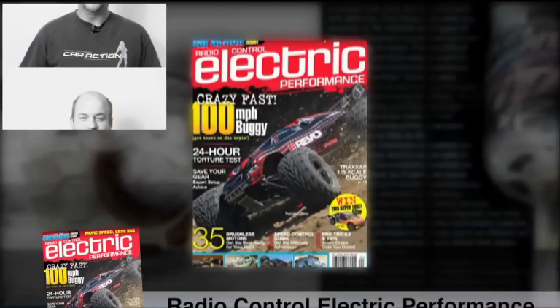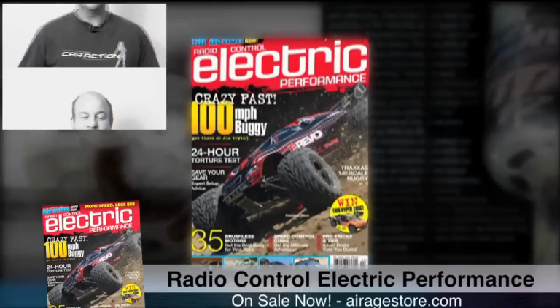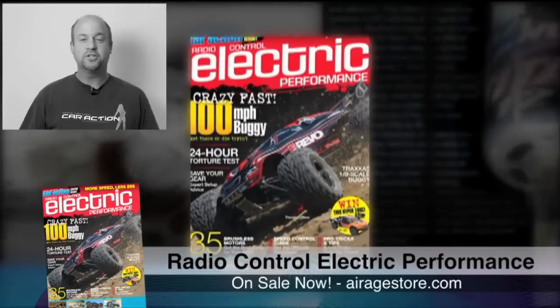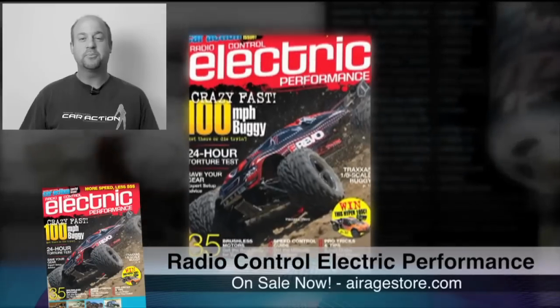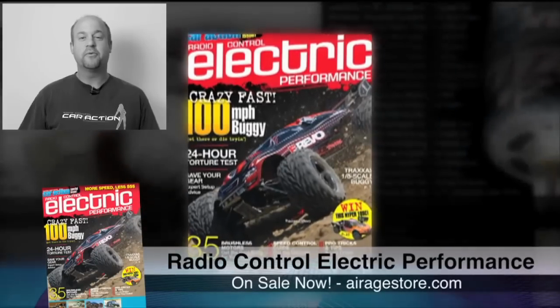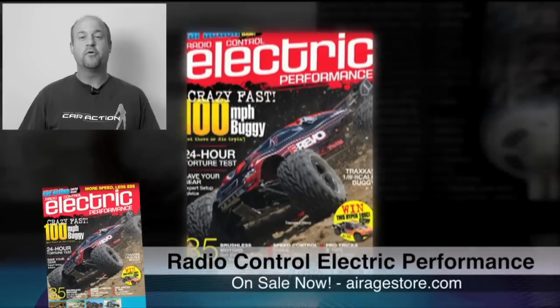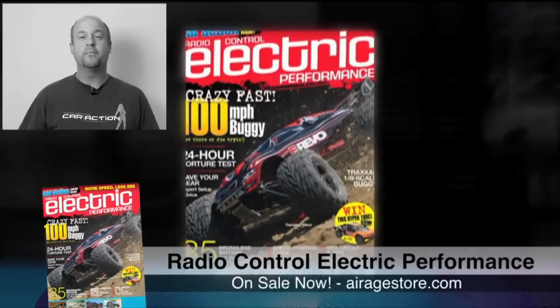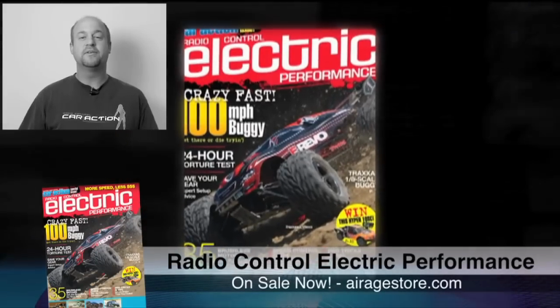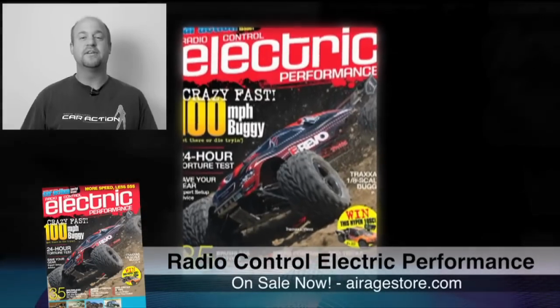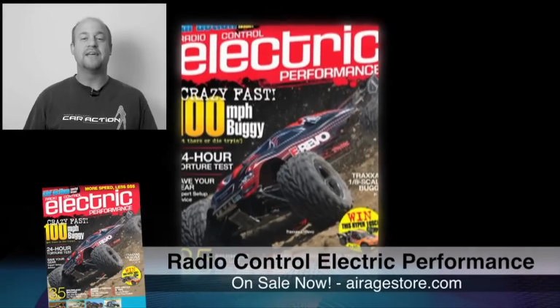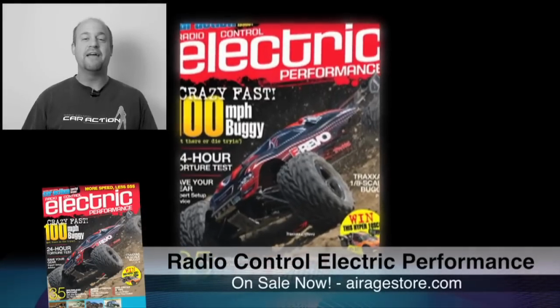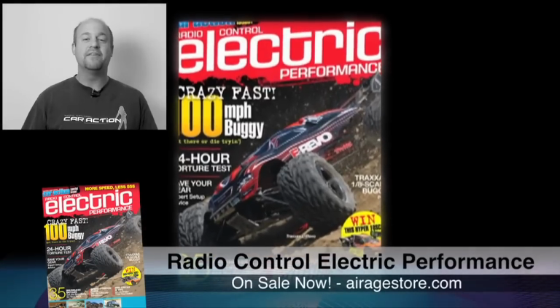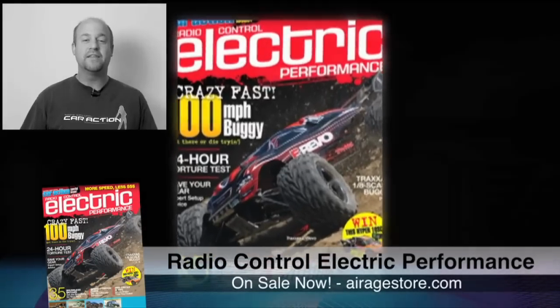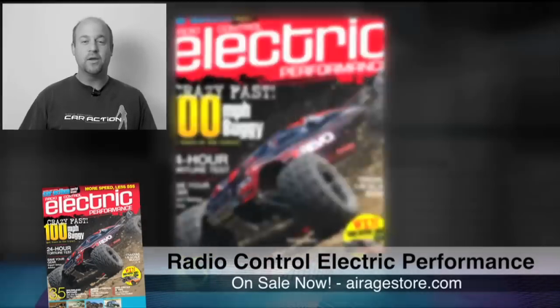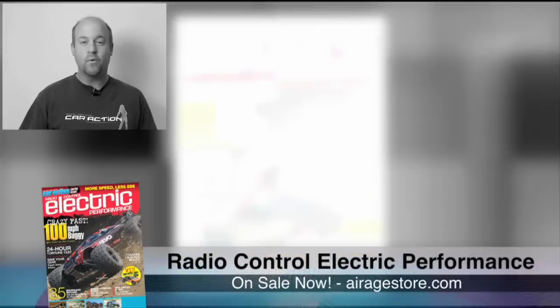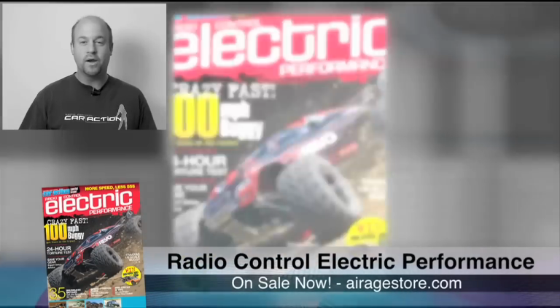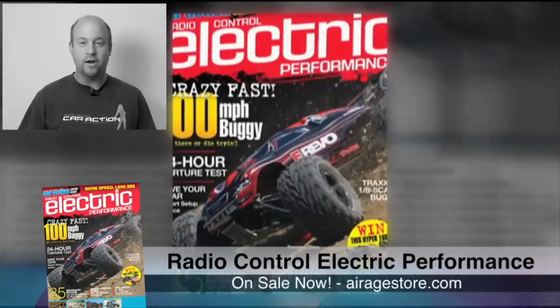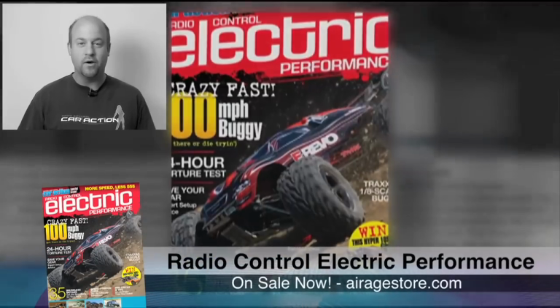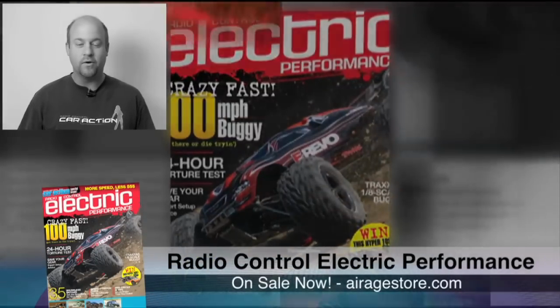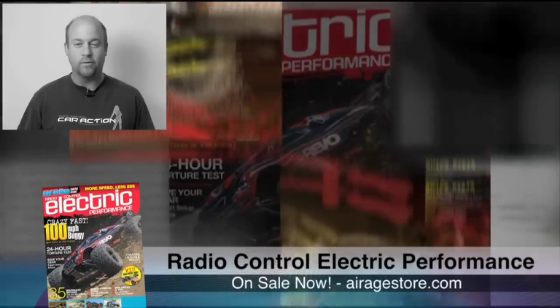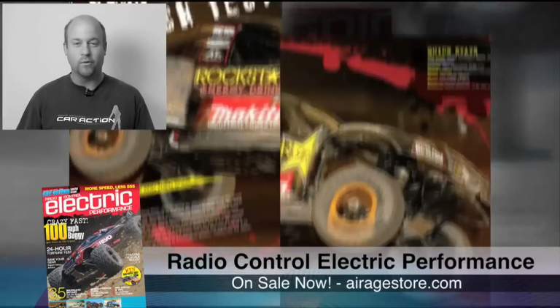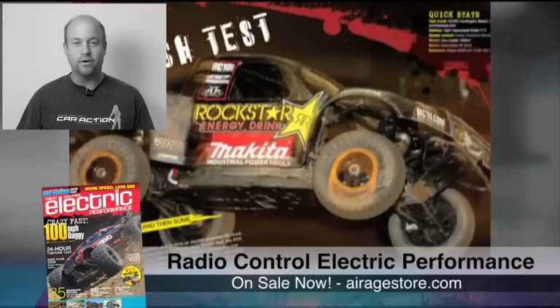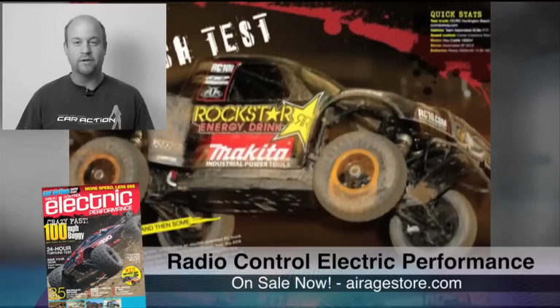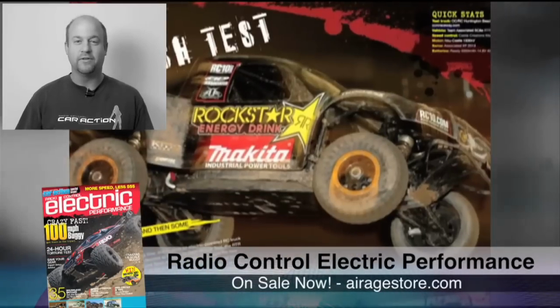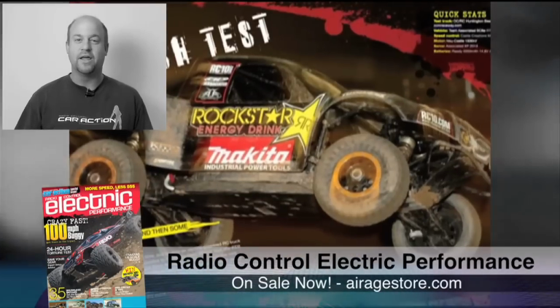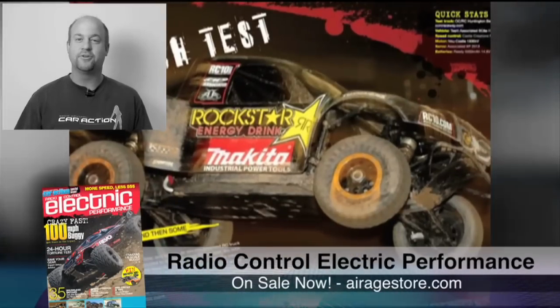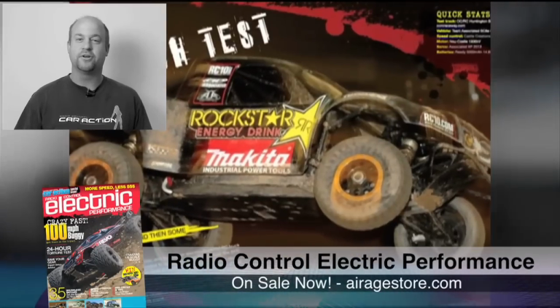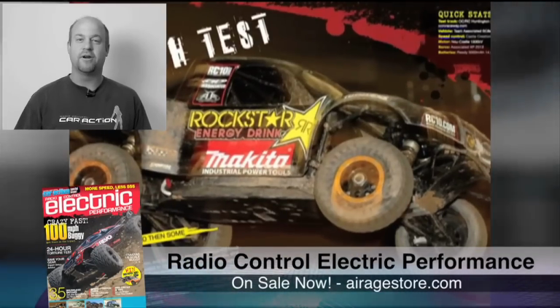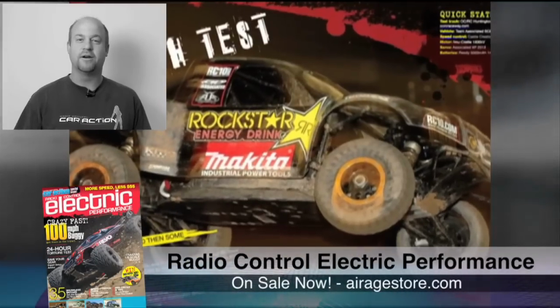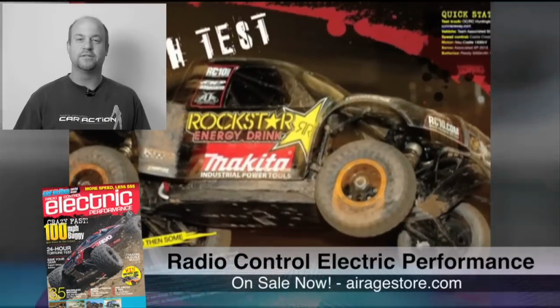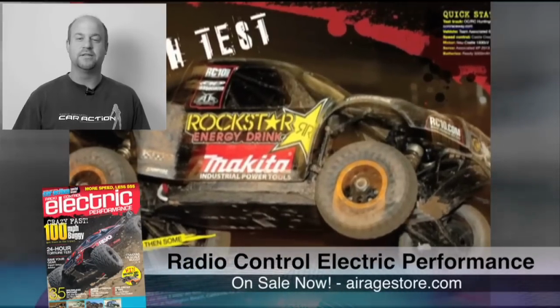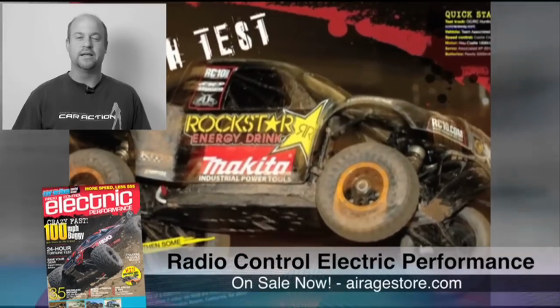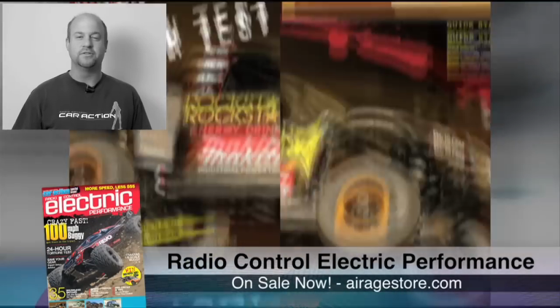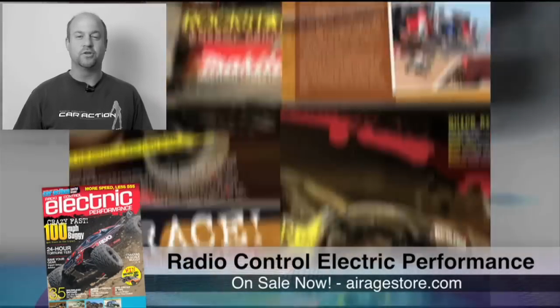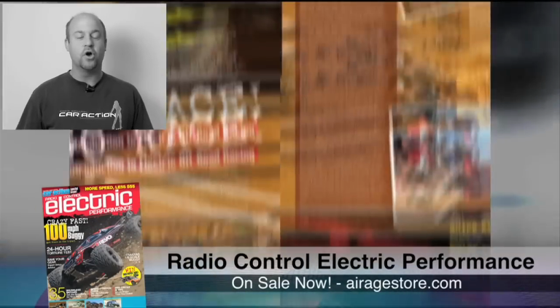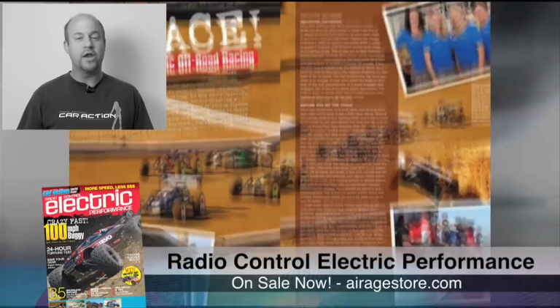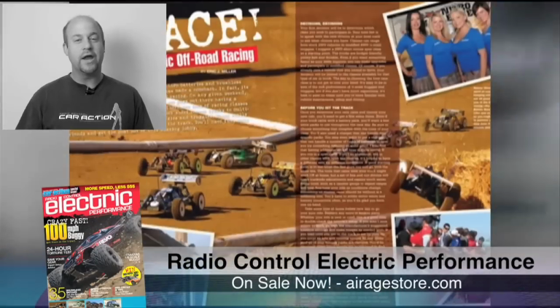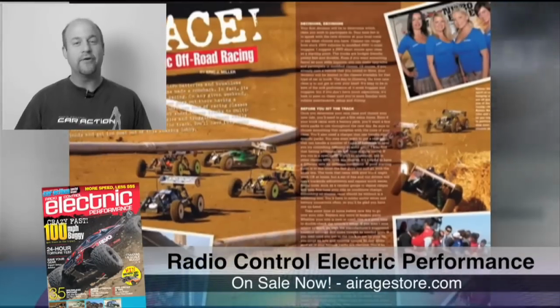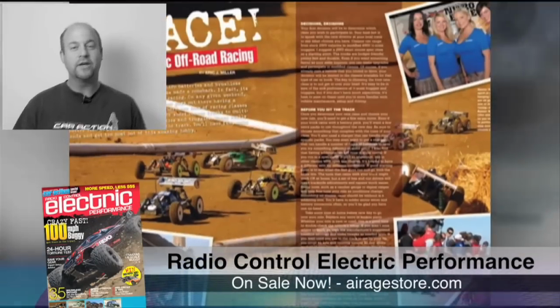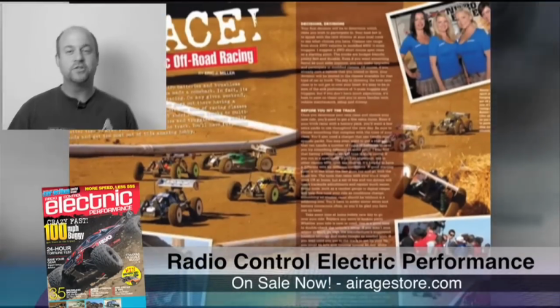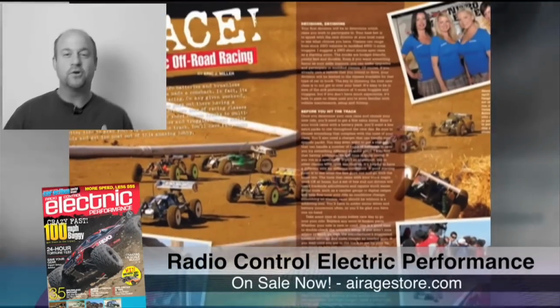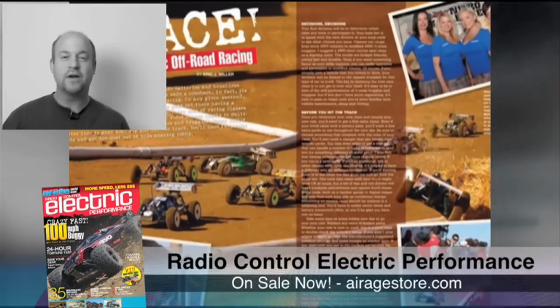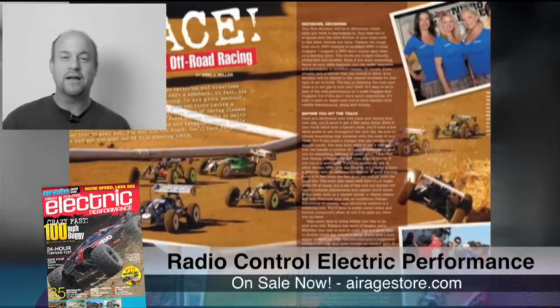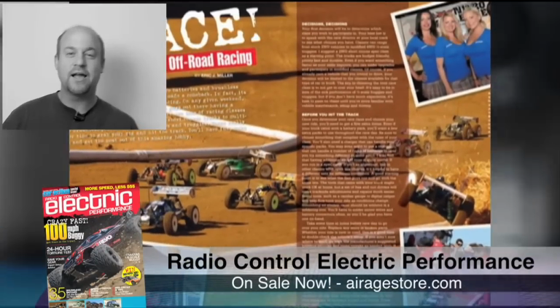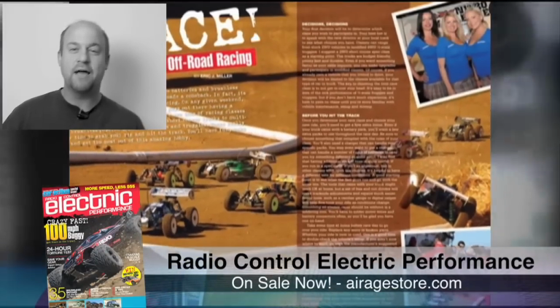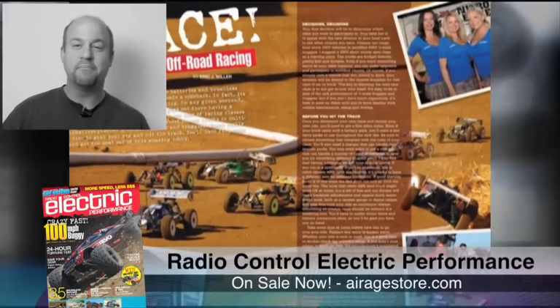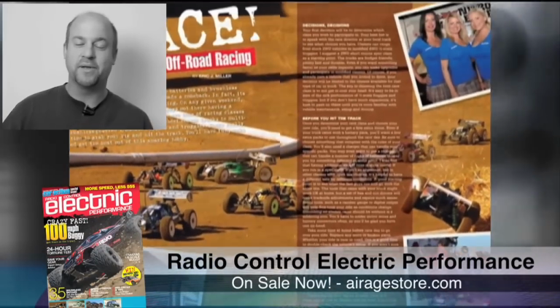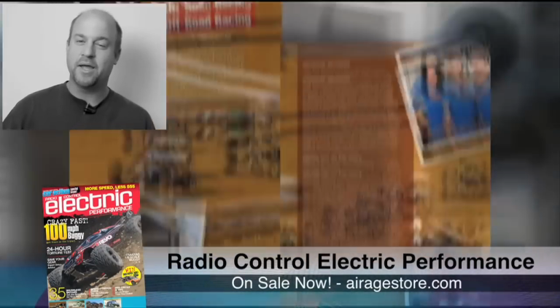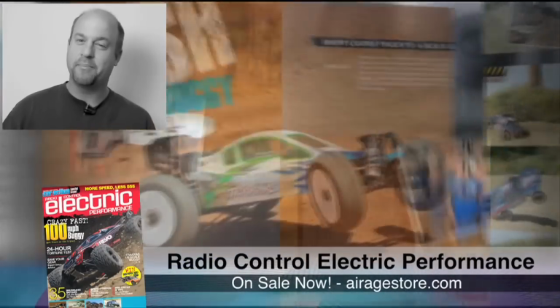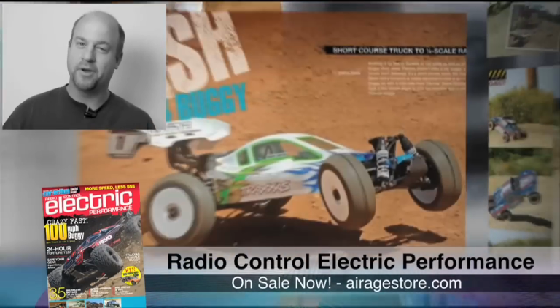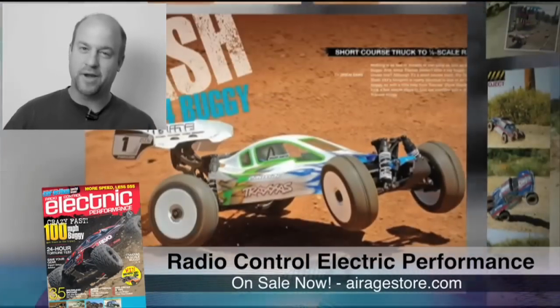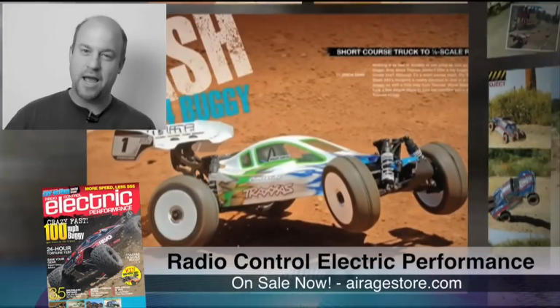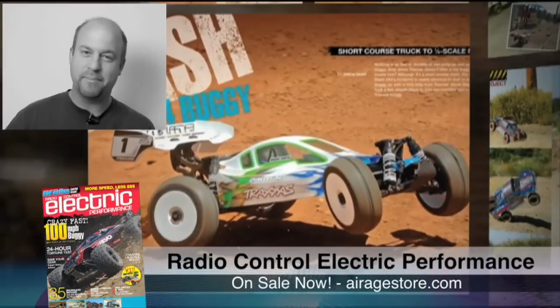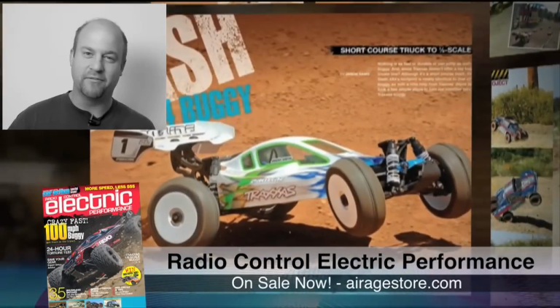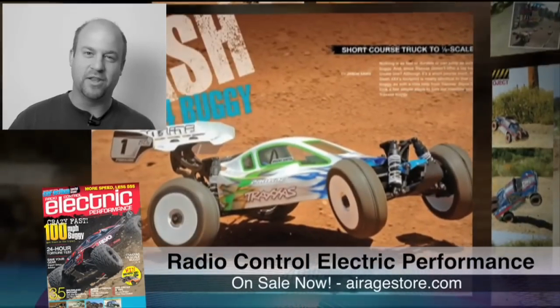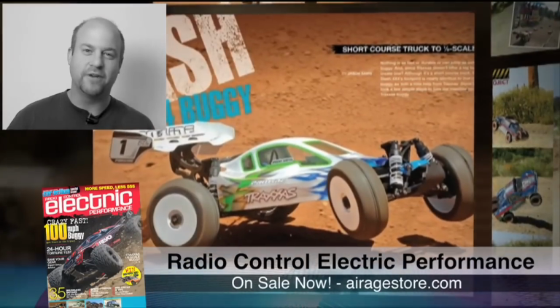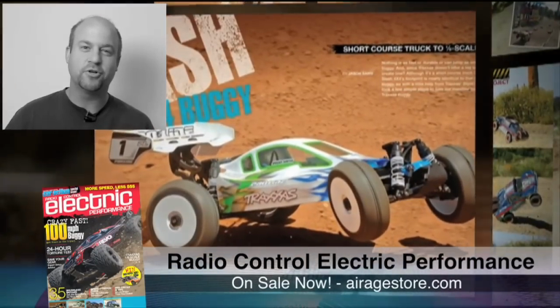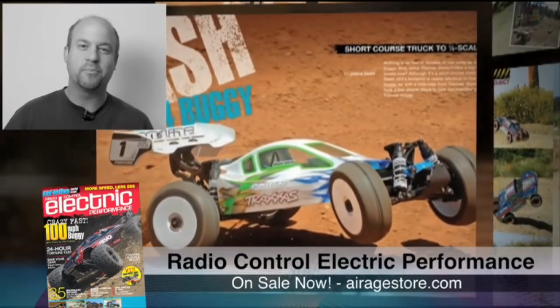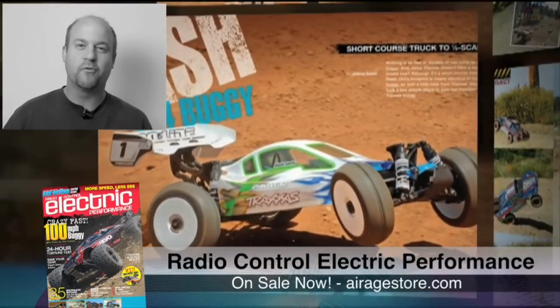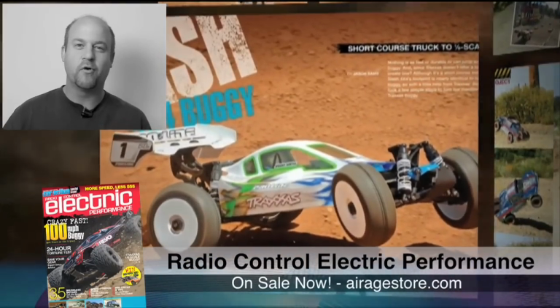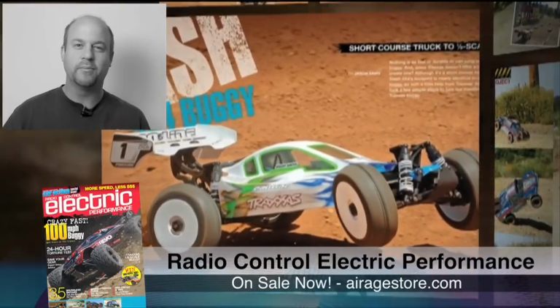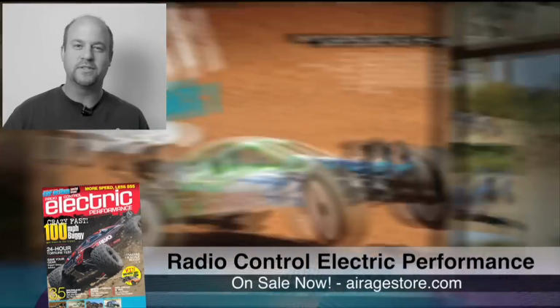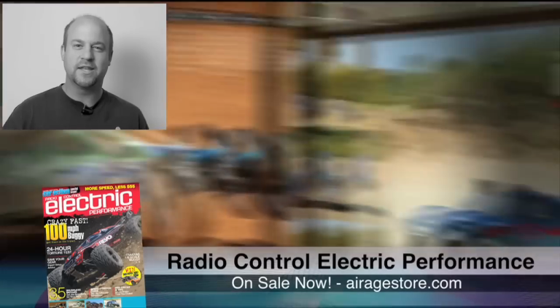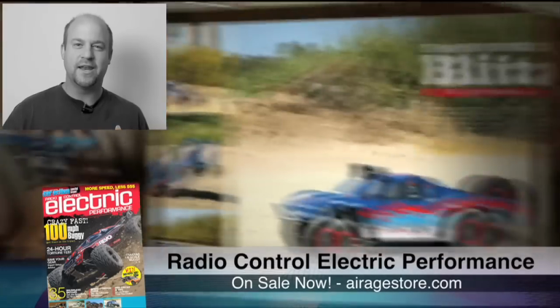Electric Performance has everything you want to know in the world of electric RC. So go to airagestore.com and pick up your copy of Electric Performance today.